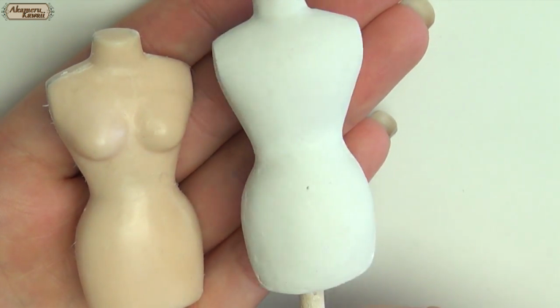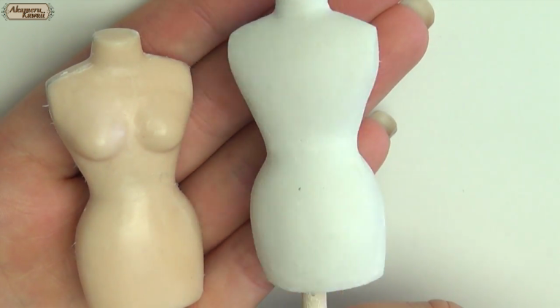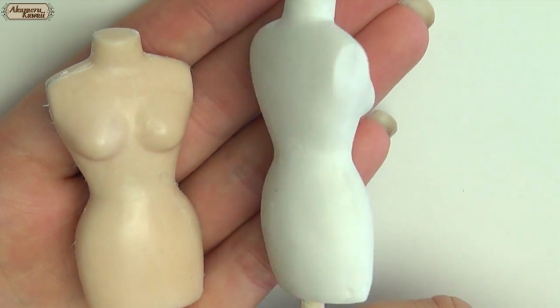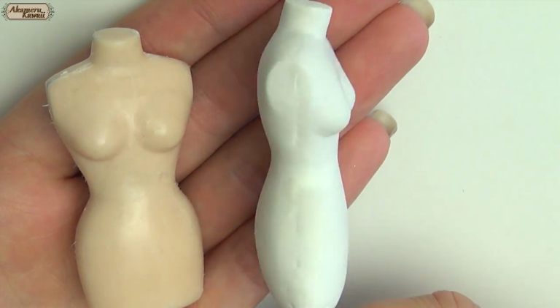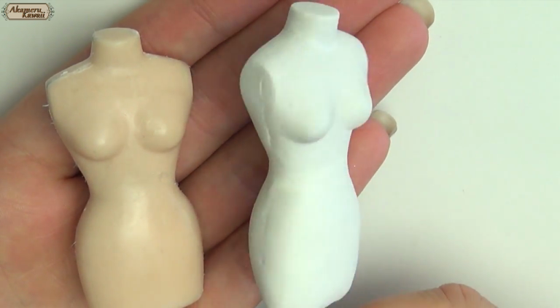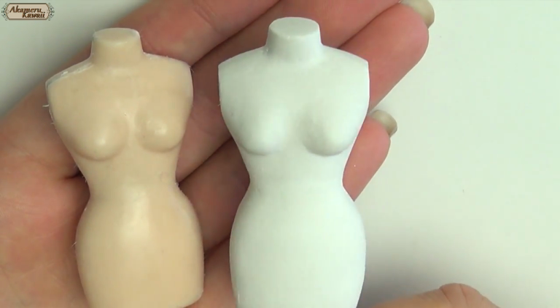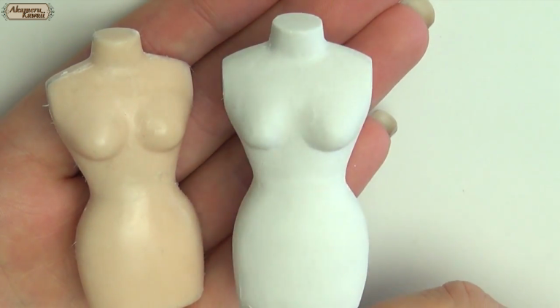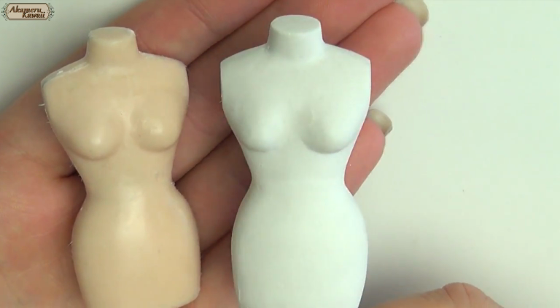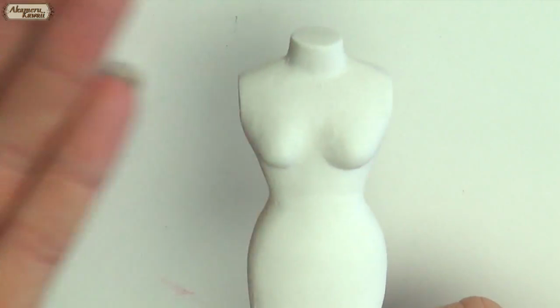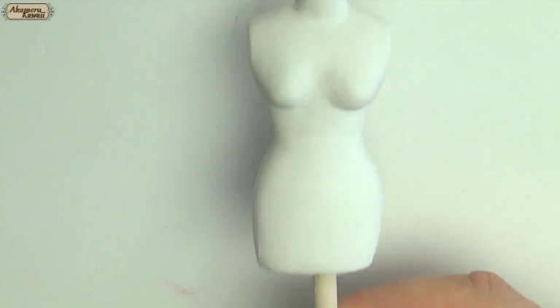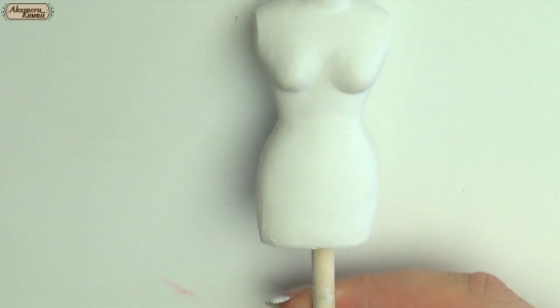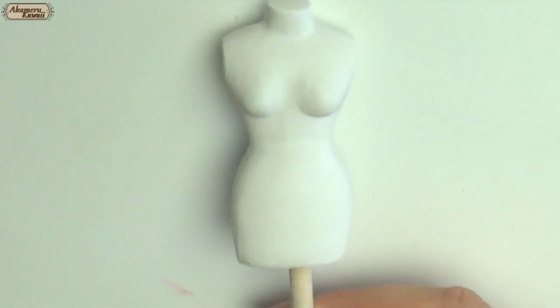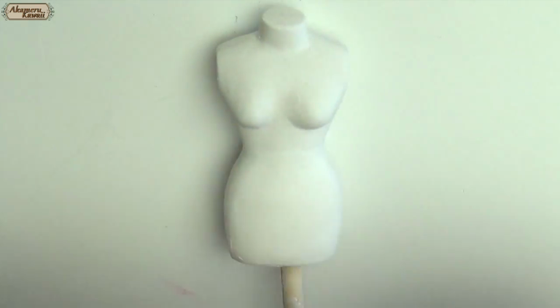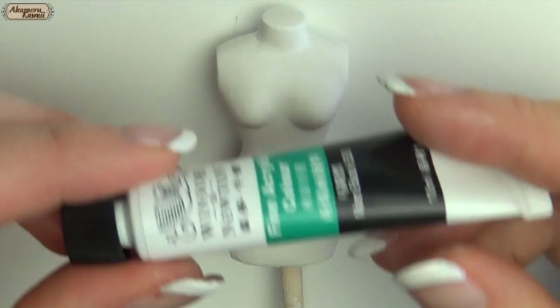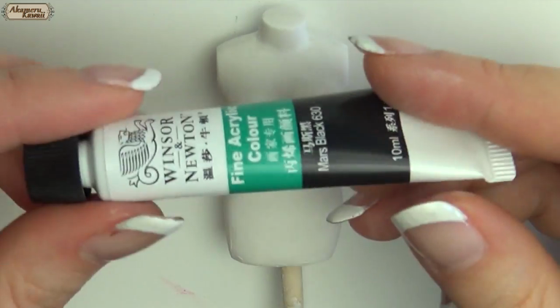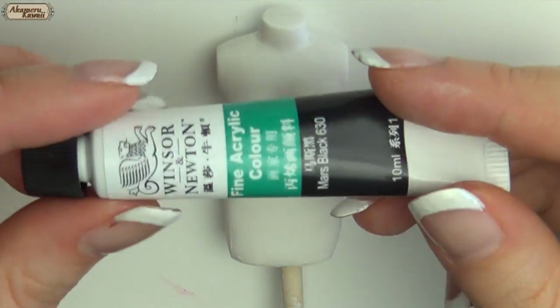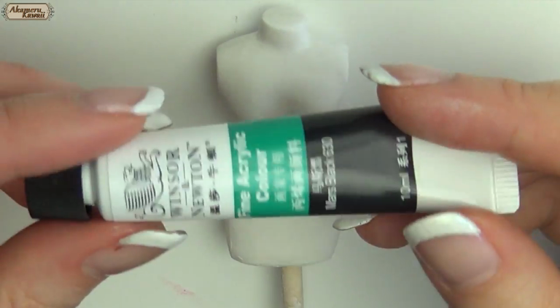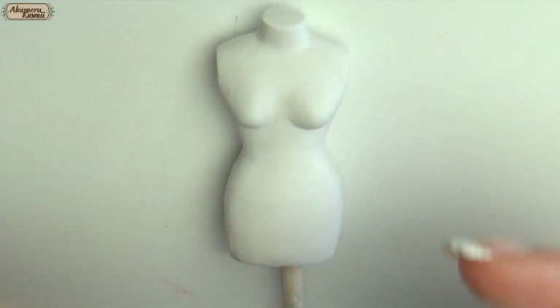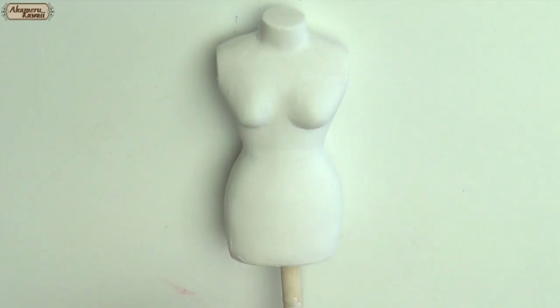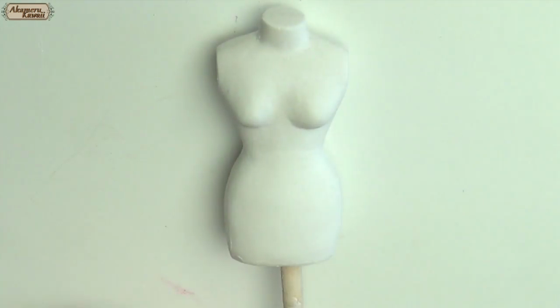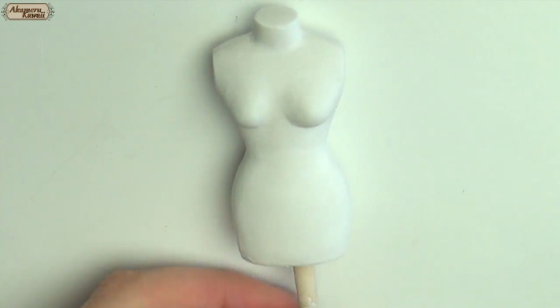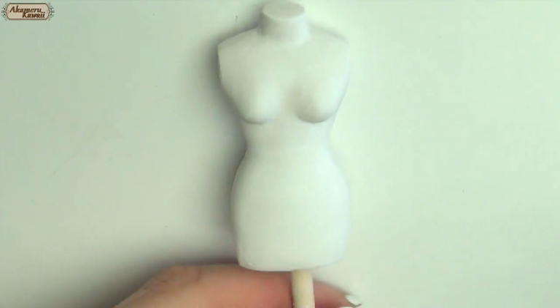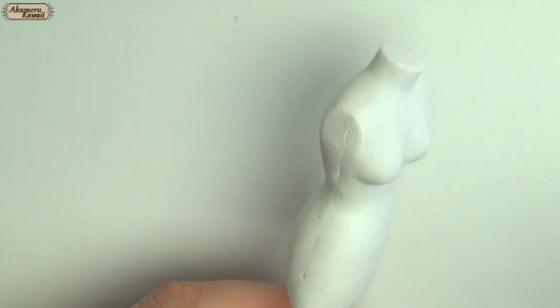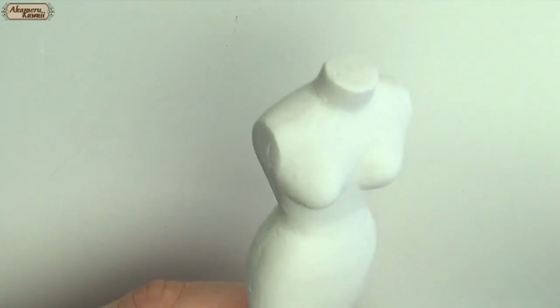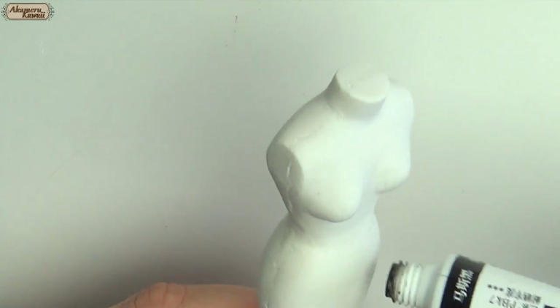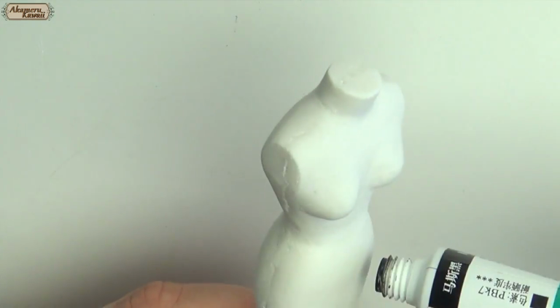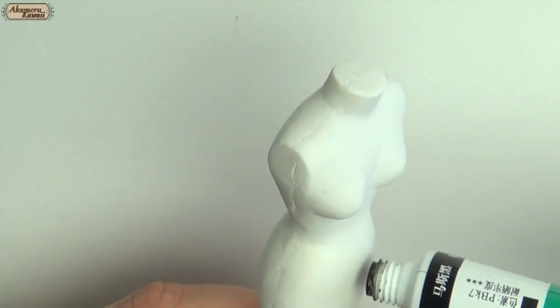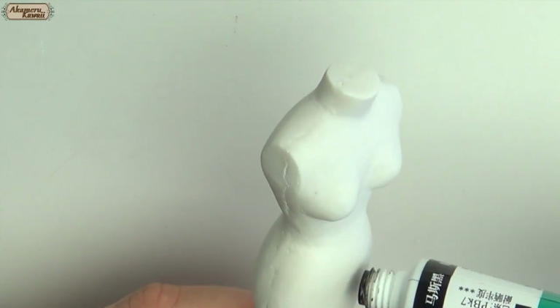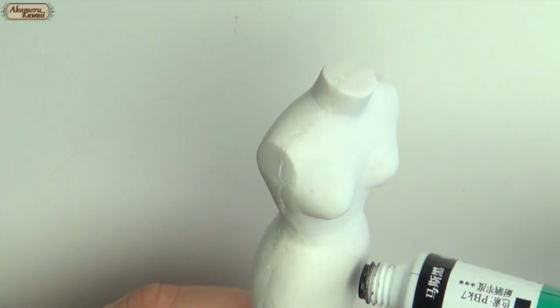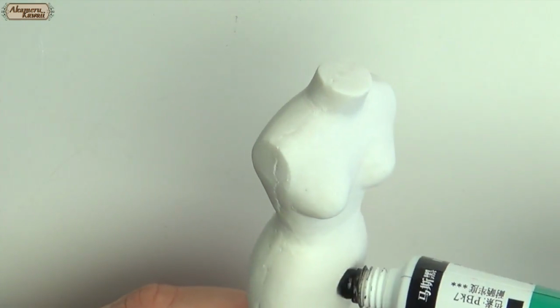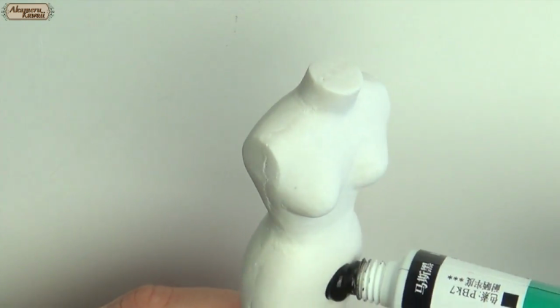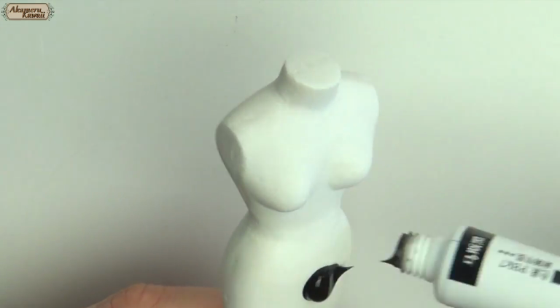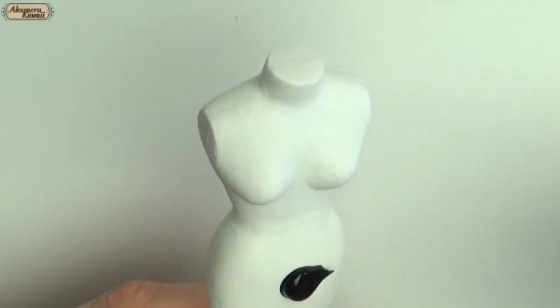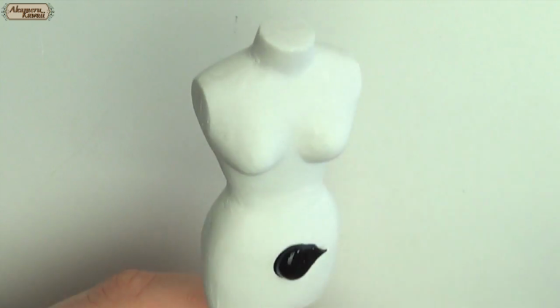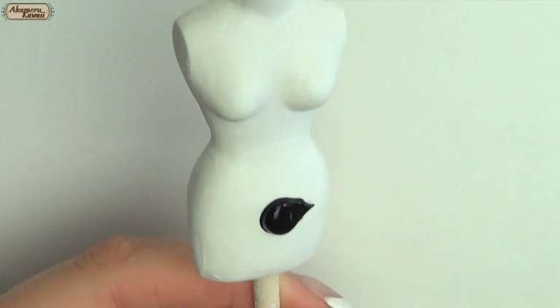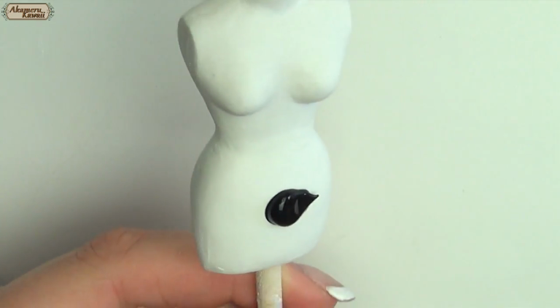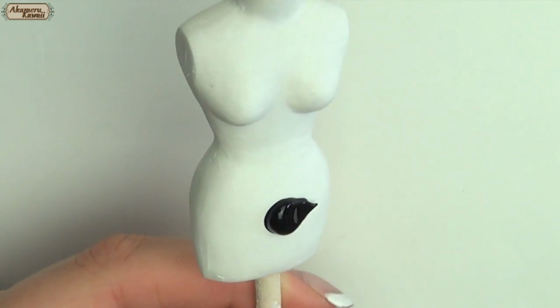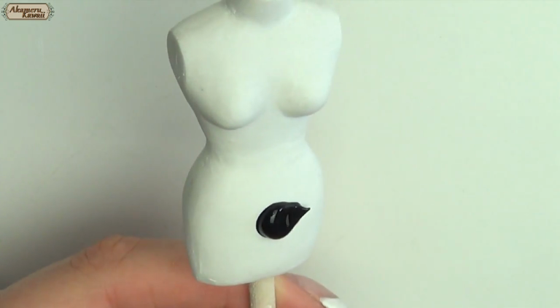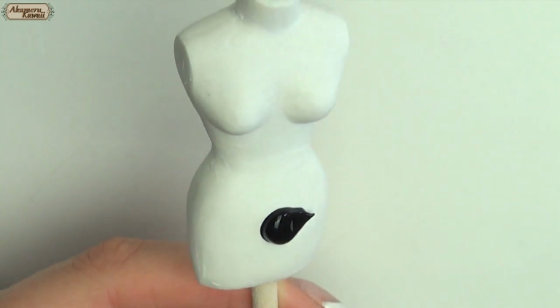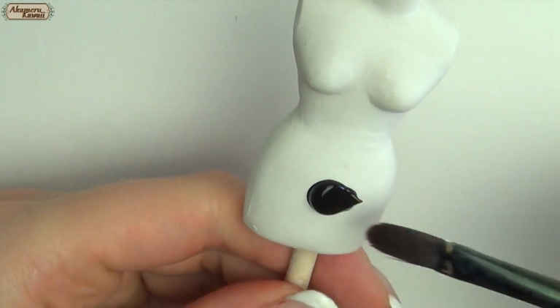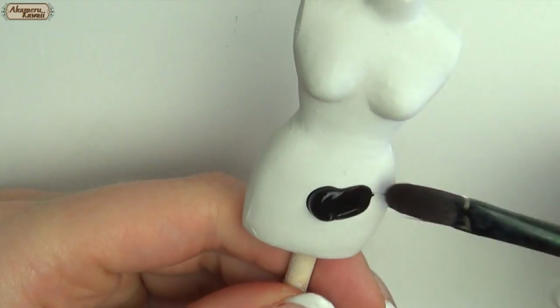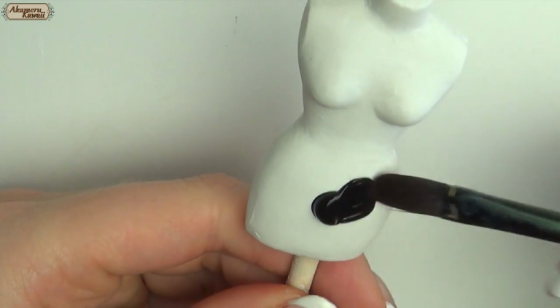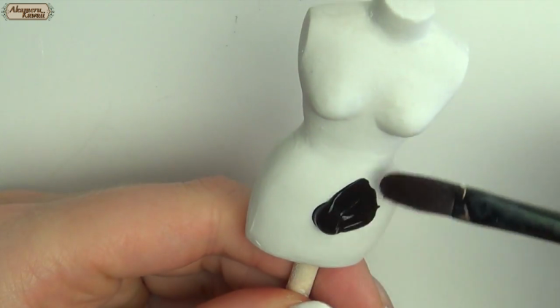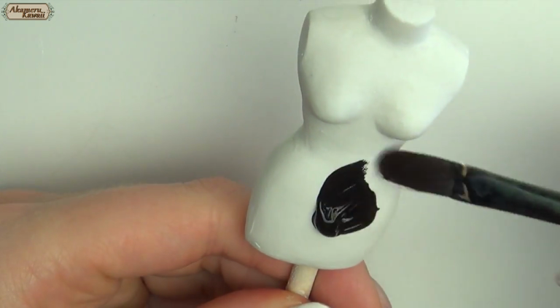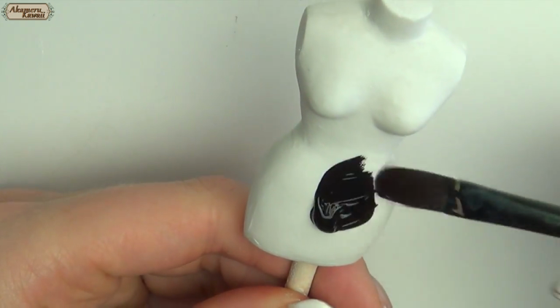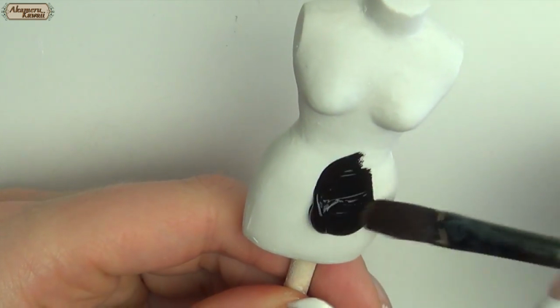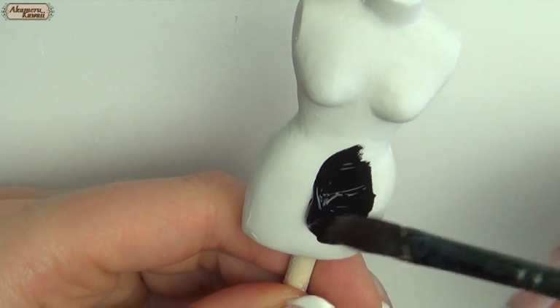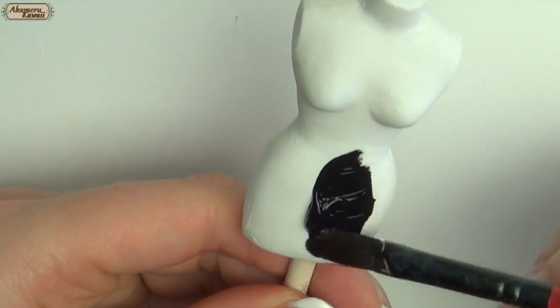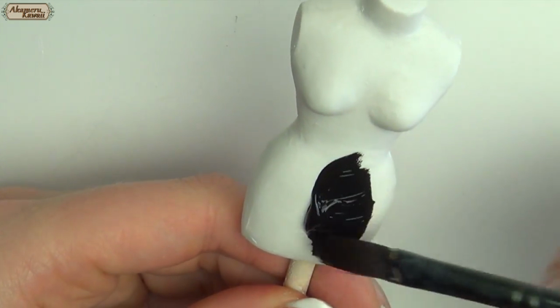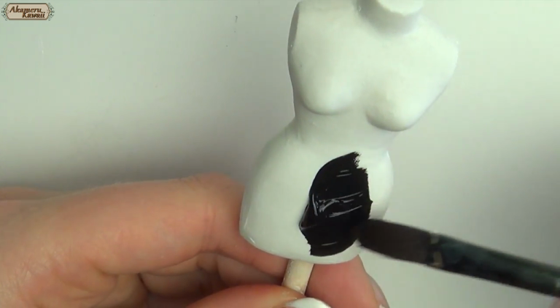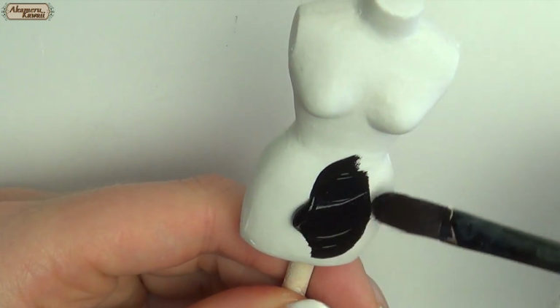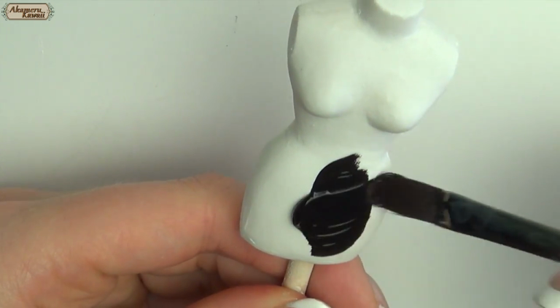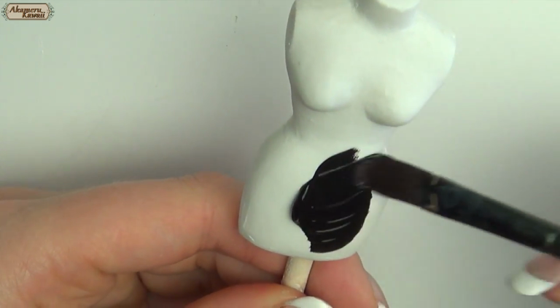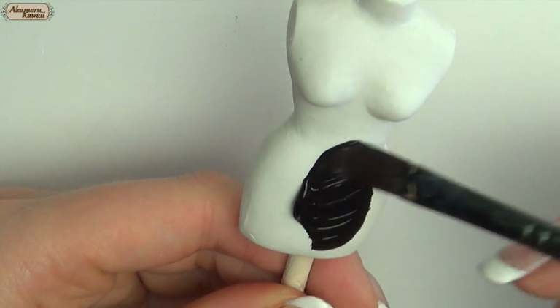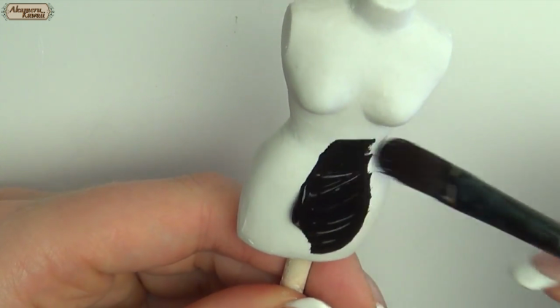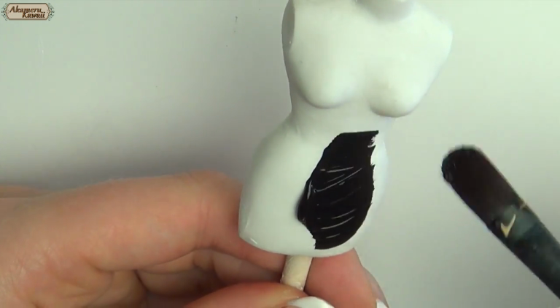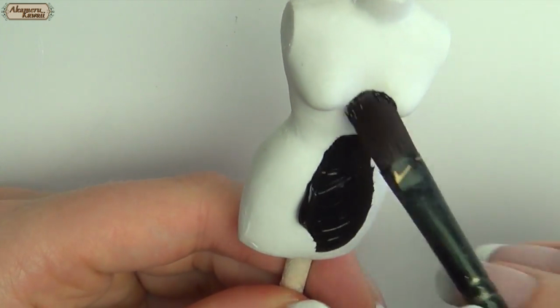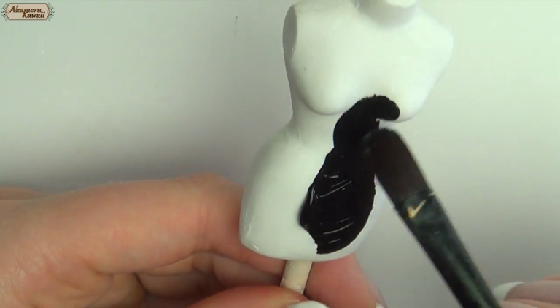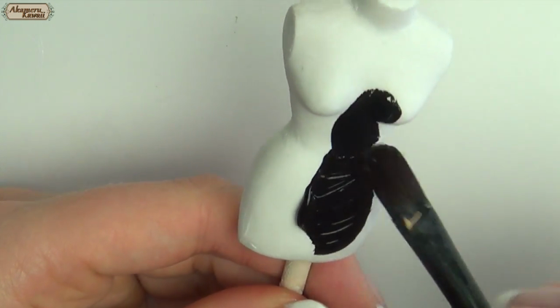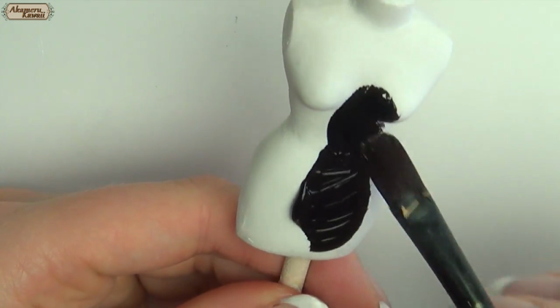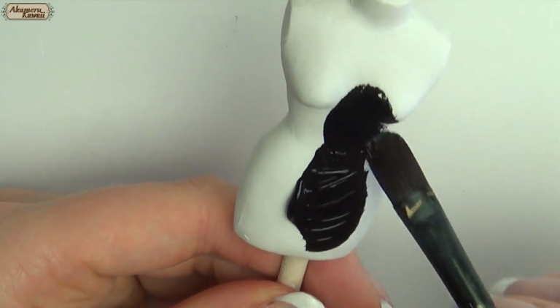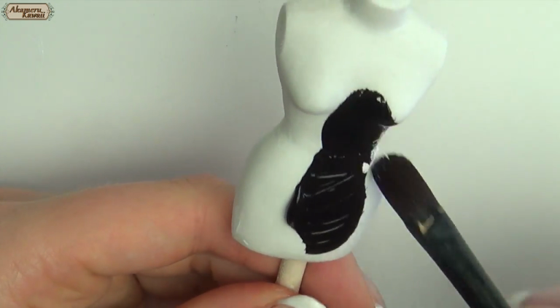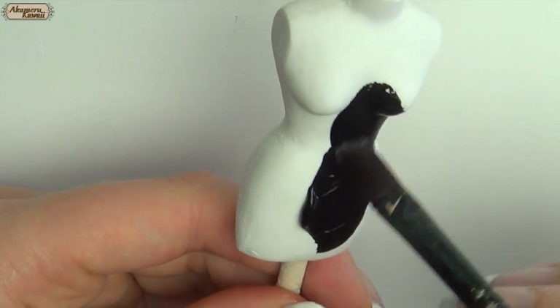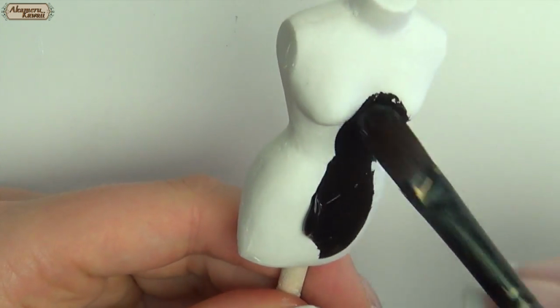One way to finish is to paint the form in a color of your choice. I went for black. Remember to glaze any painted areas to protect them.